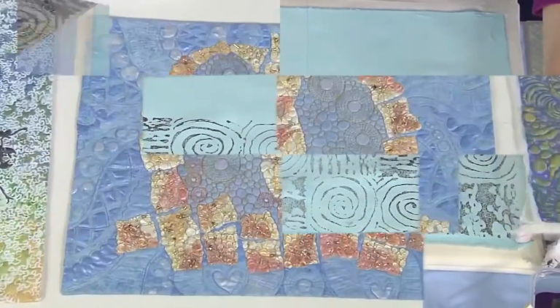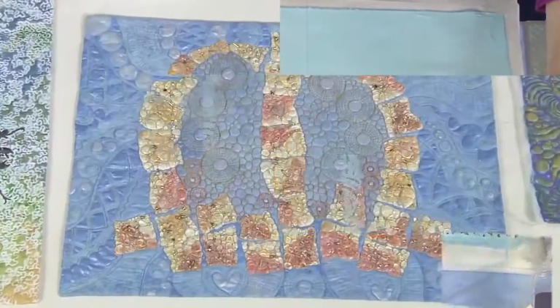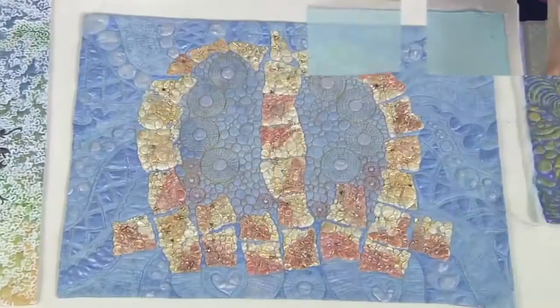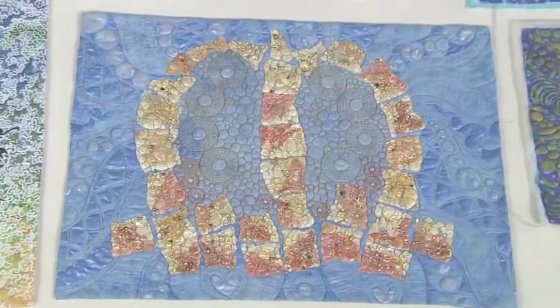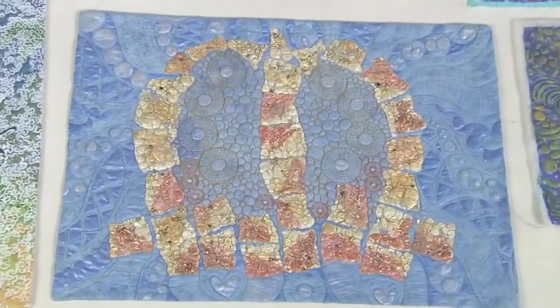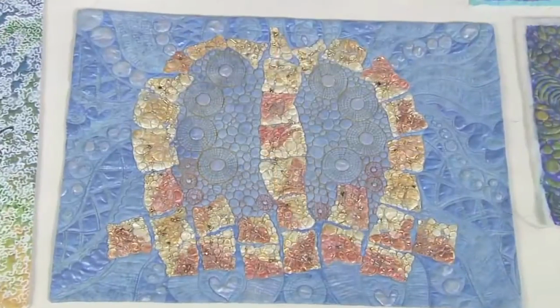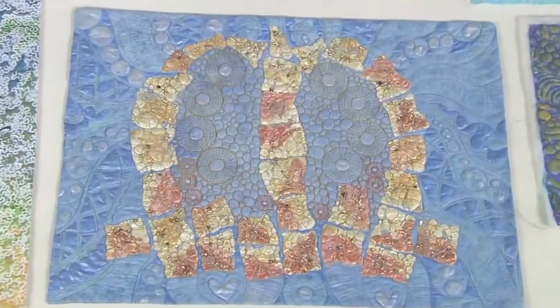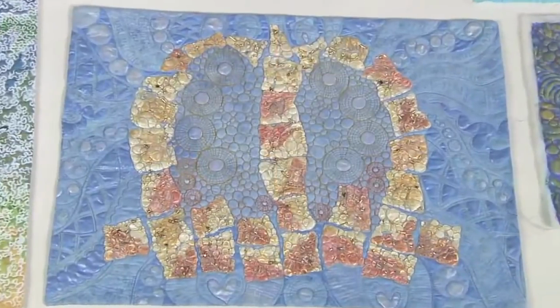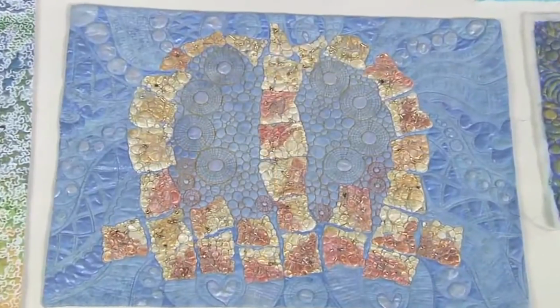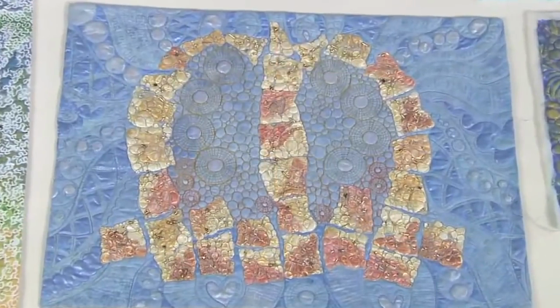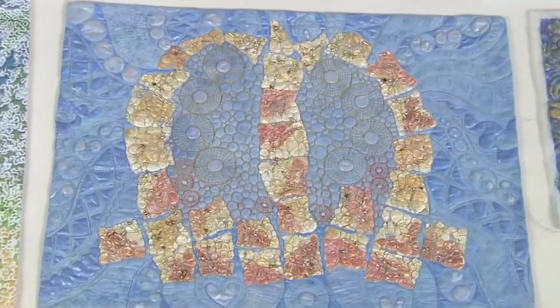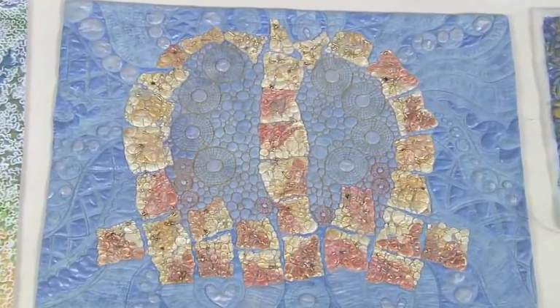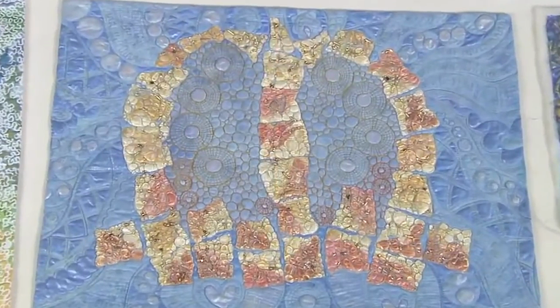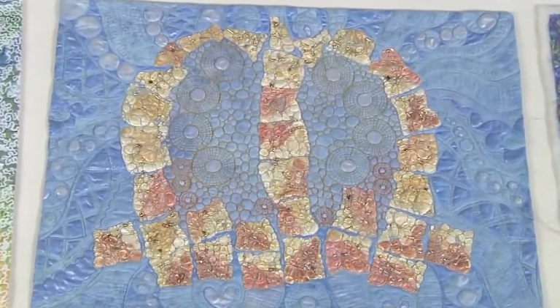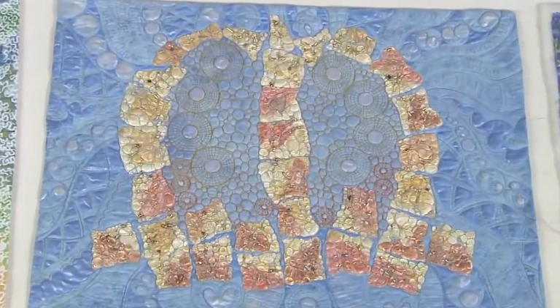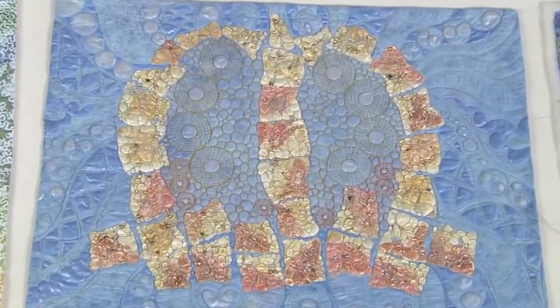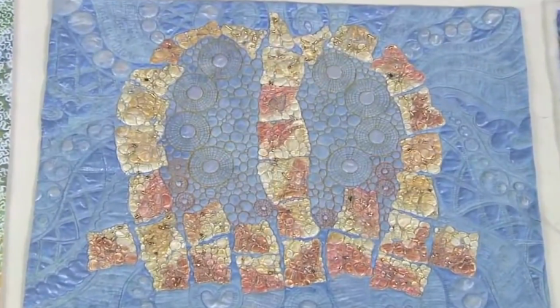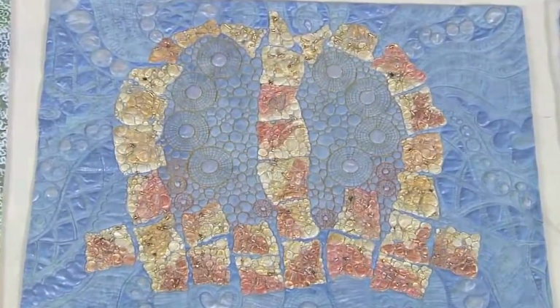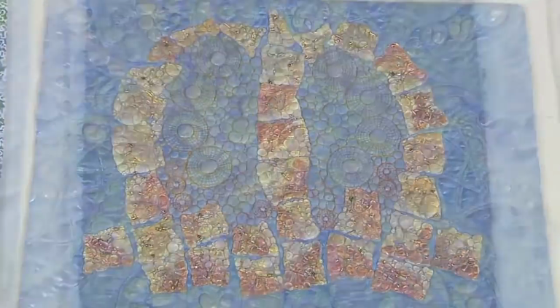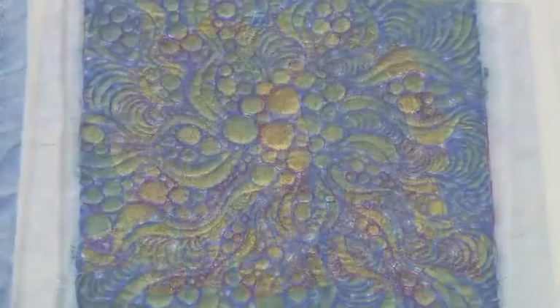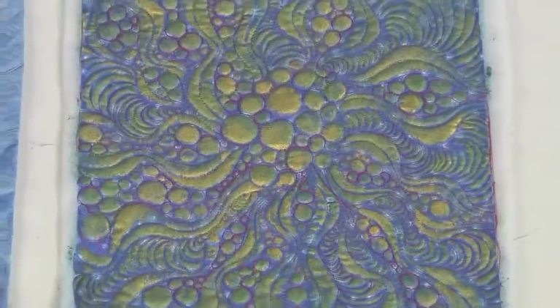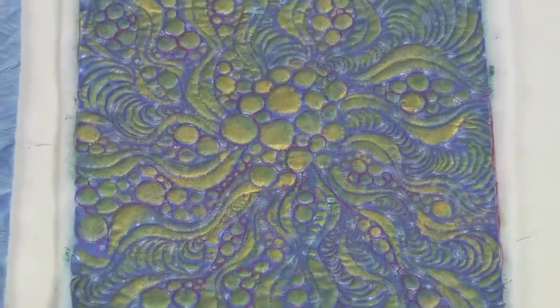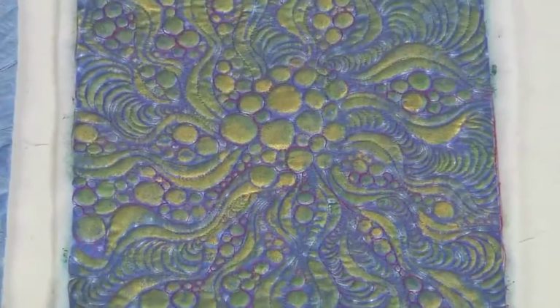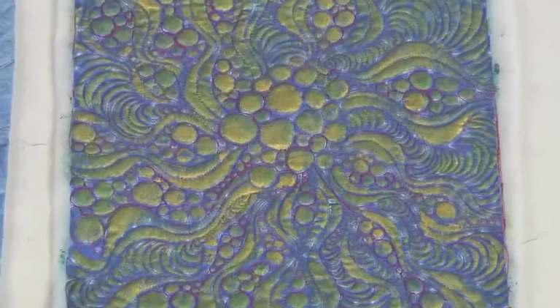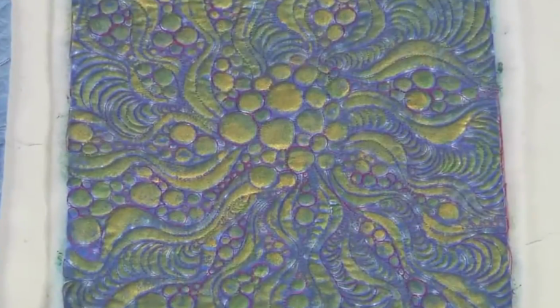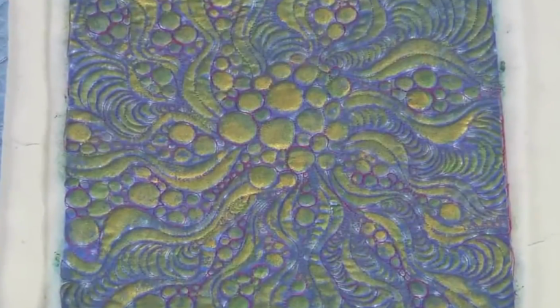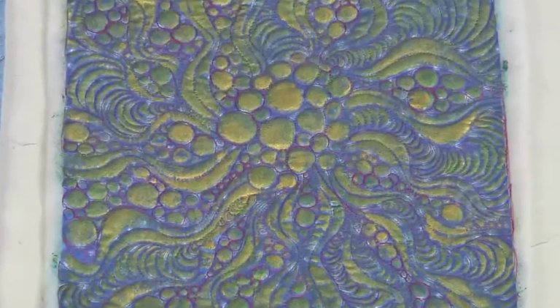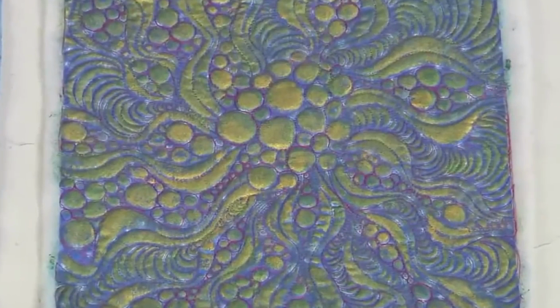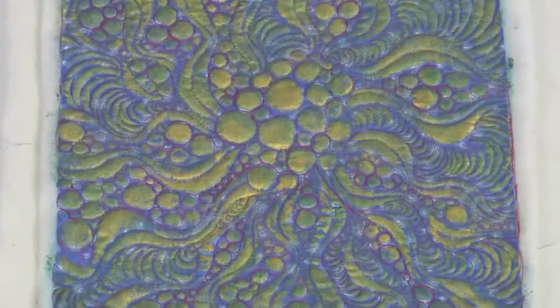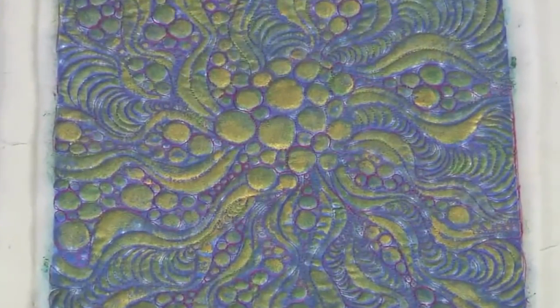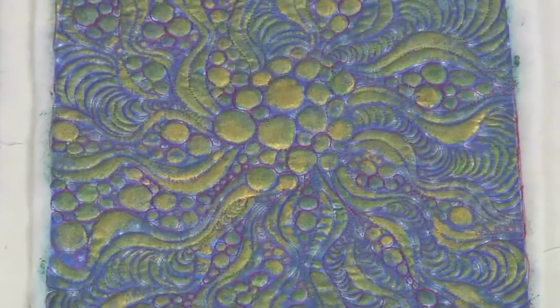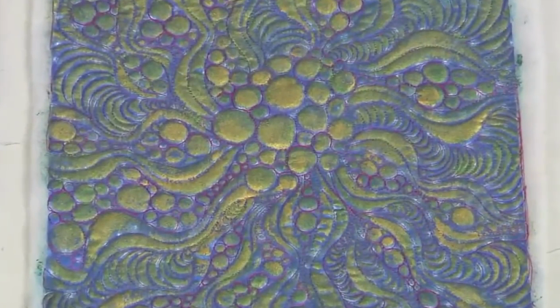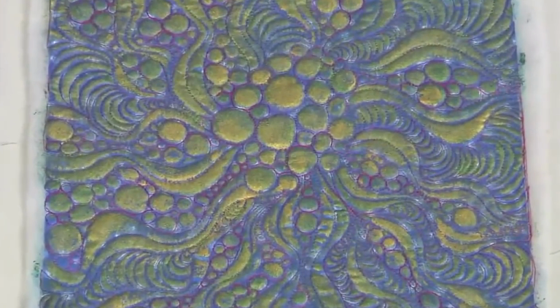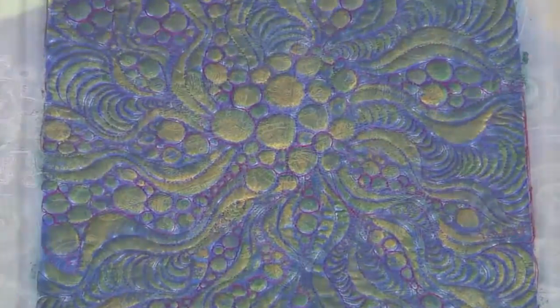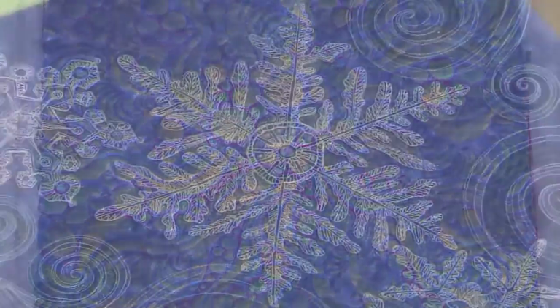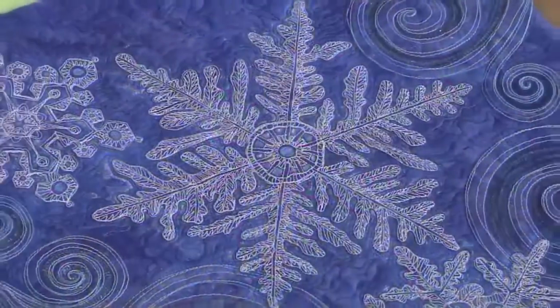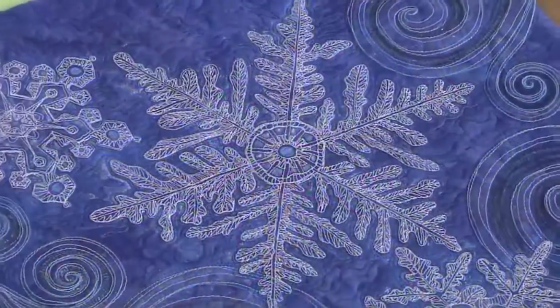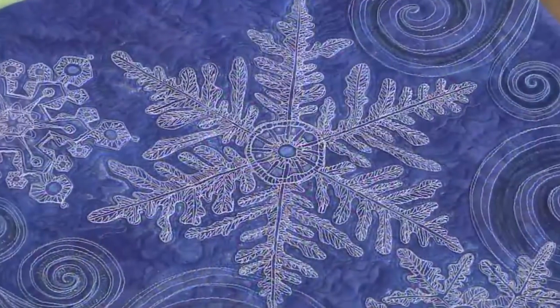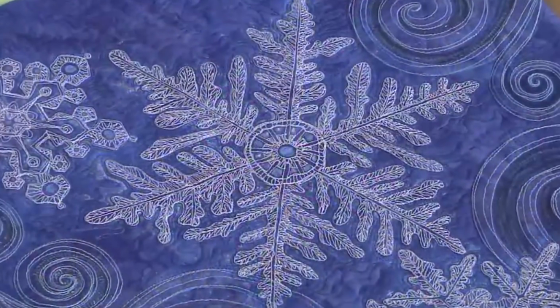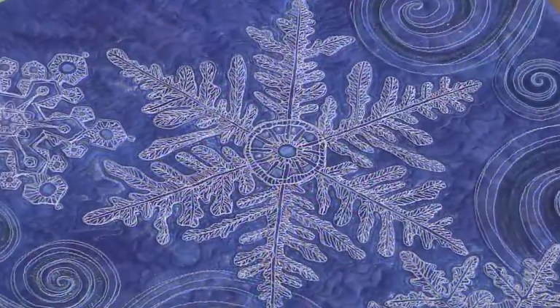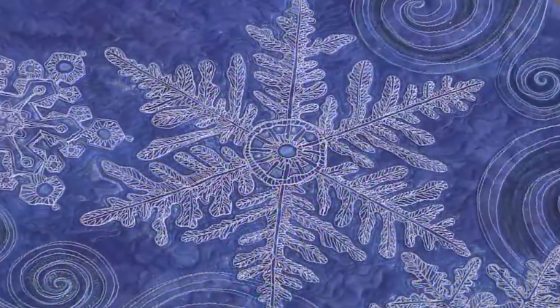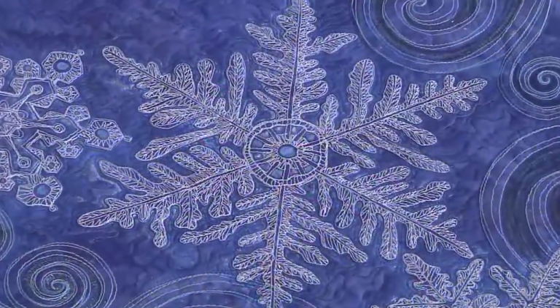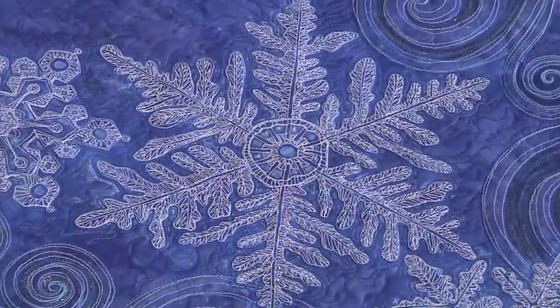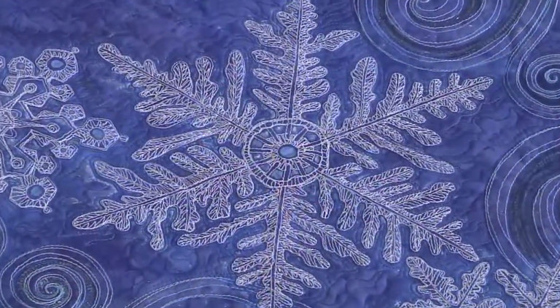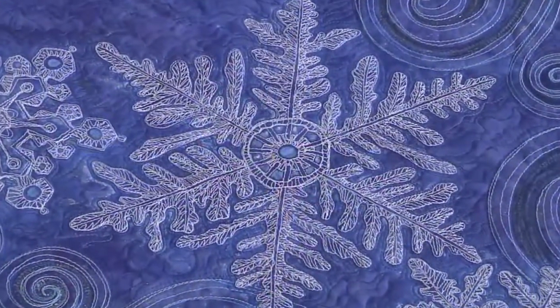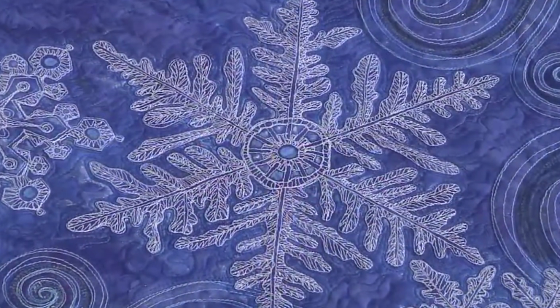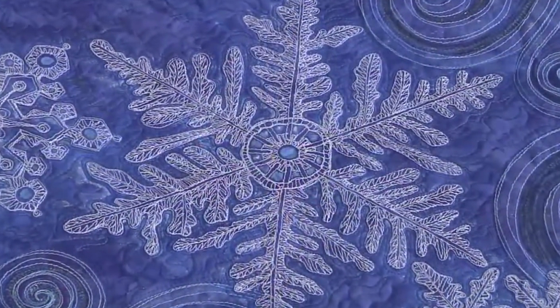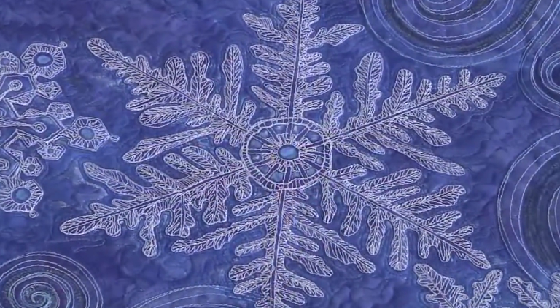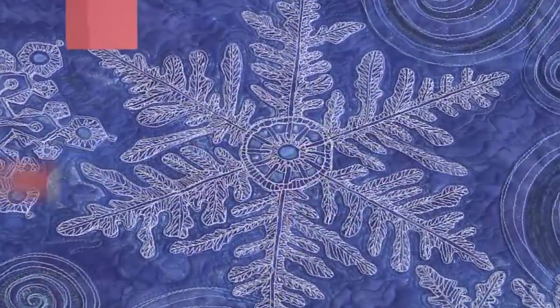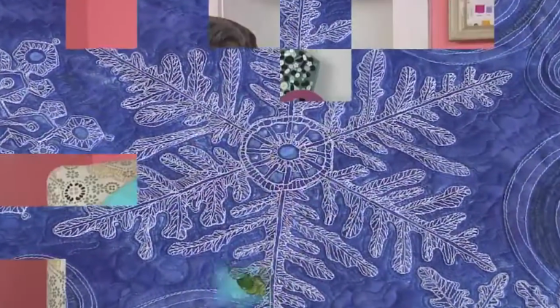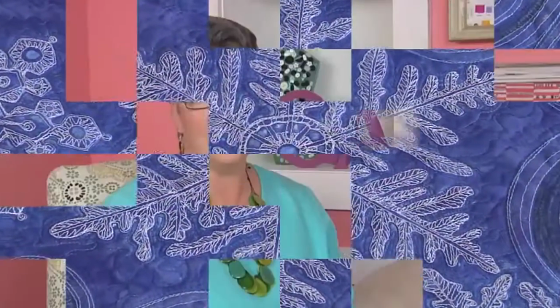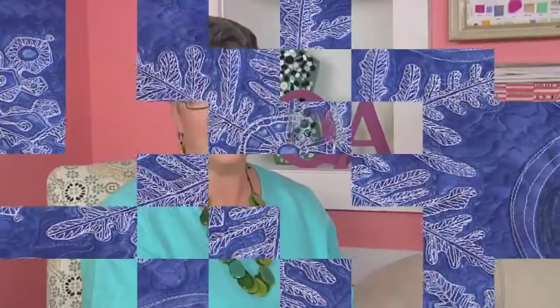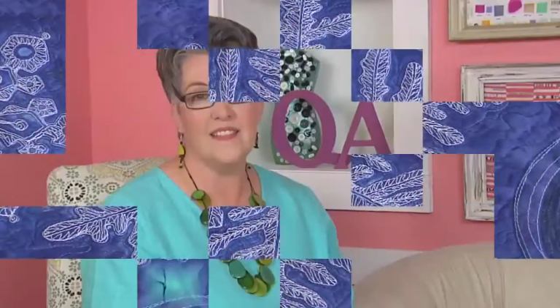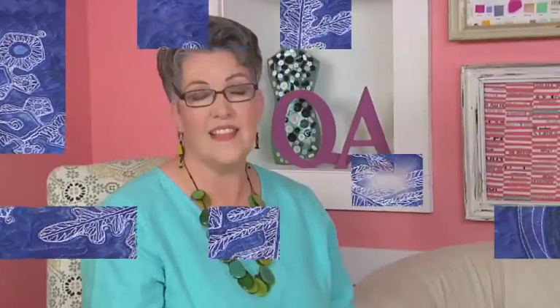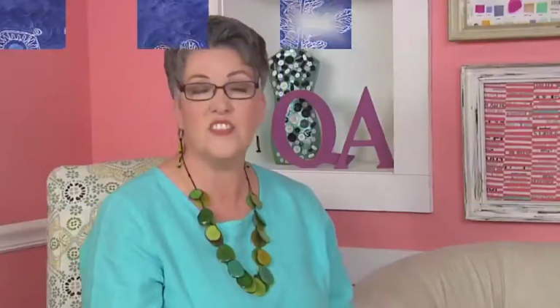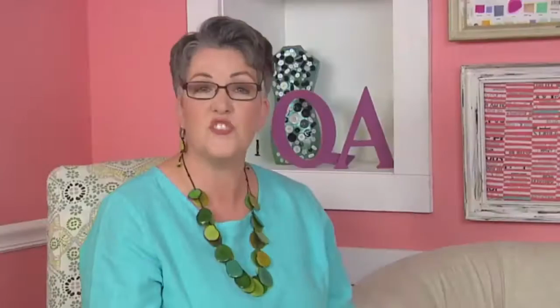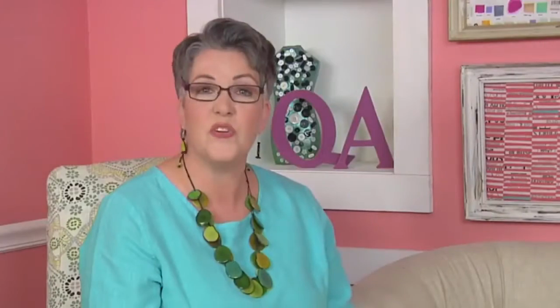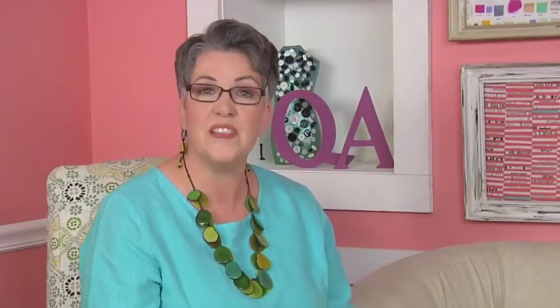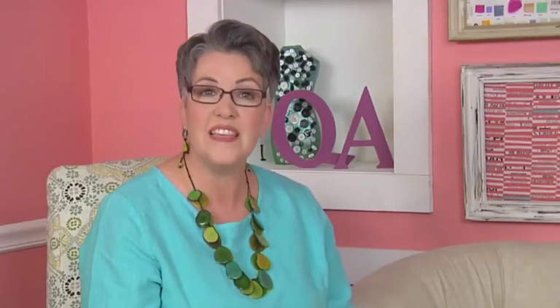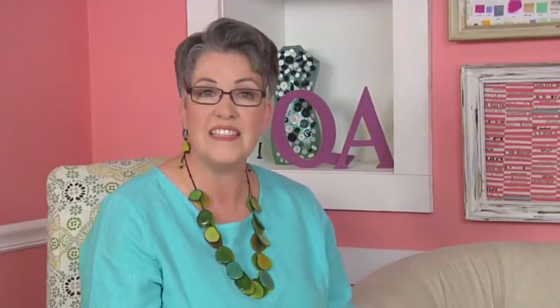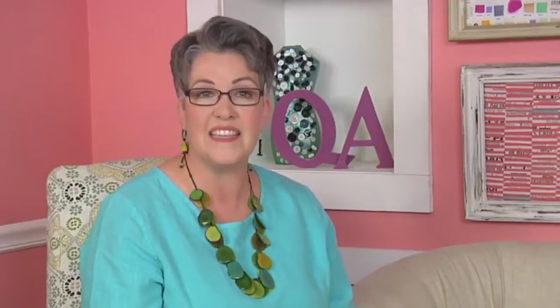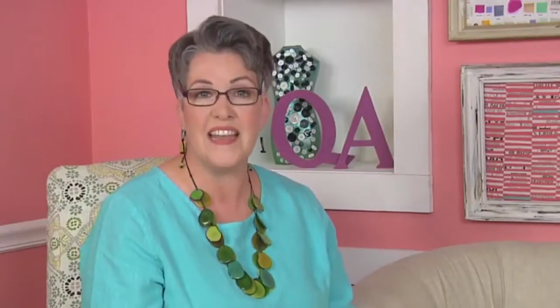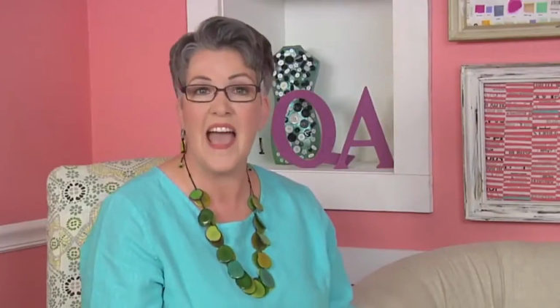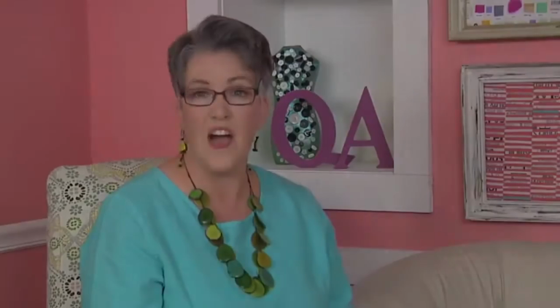Then I'll show you how I paint on stitch surfaces to create unique effects. Let's join Lisa now.